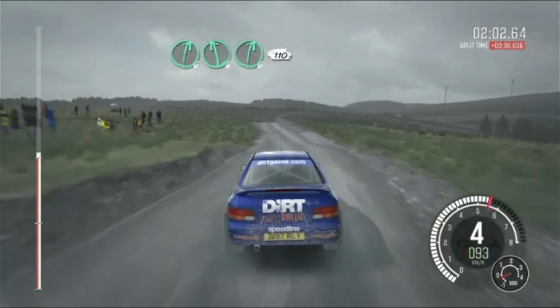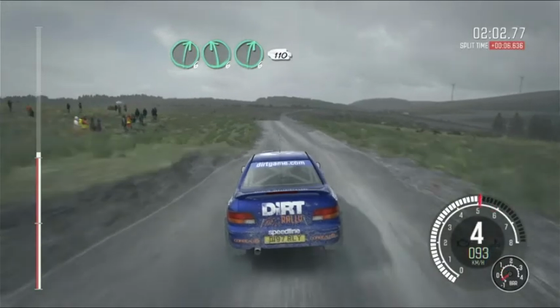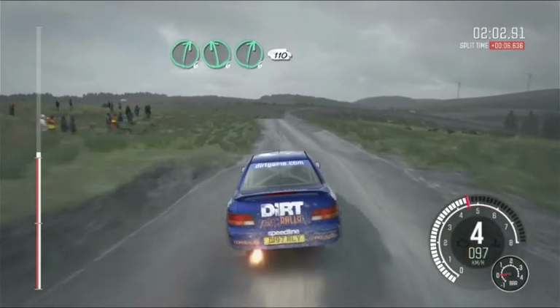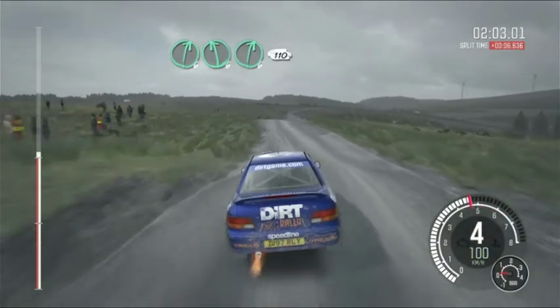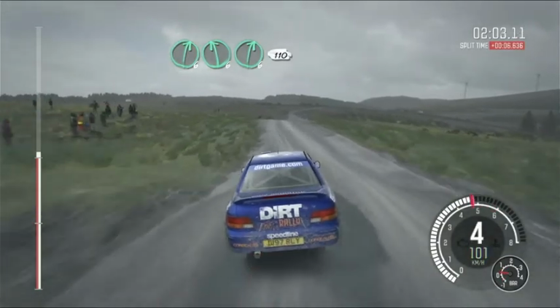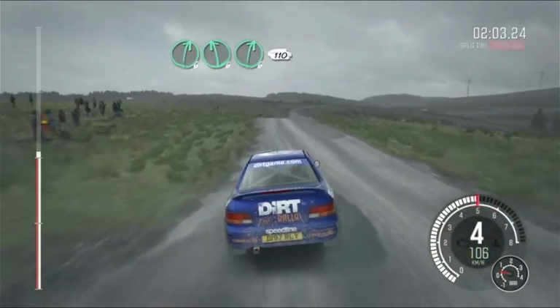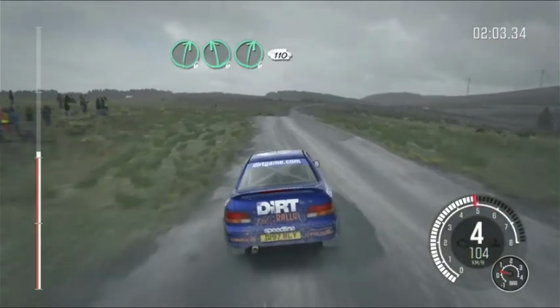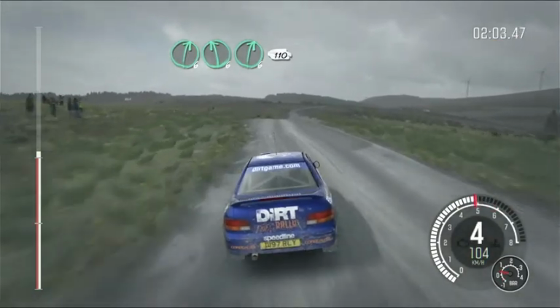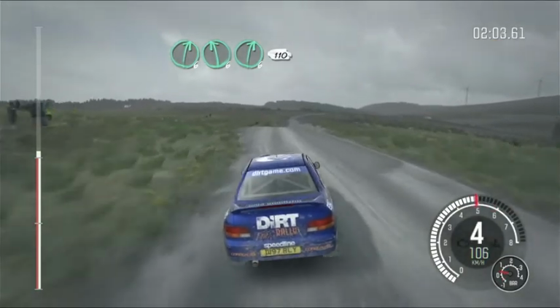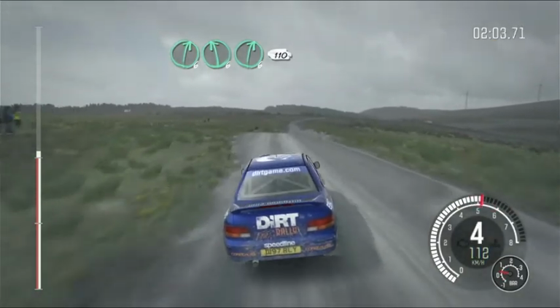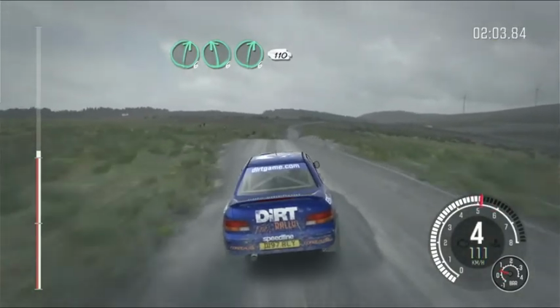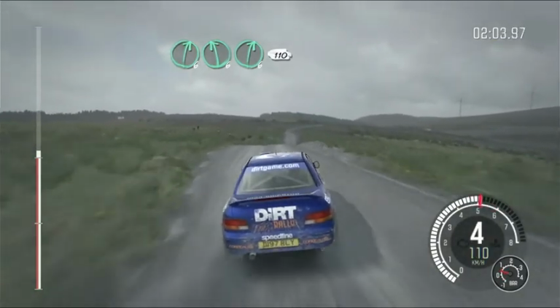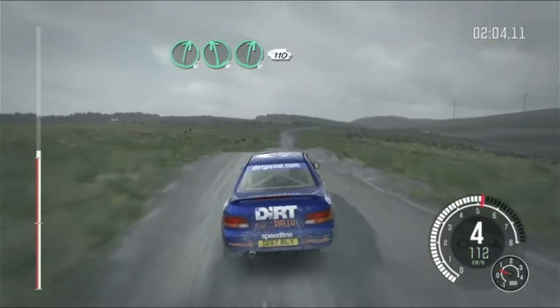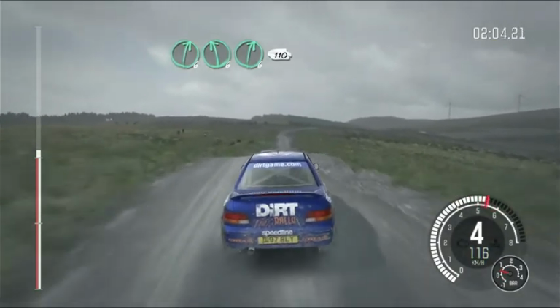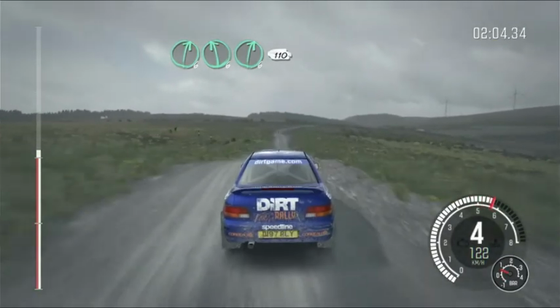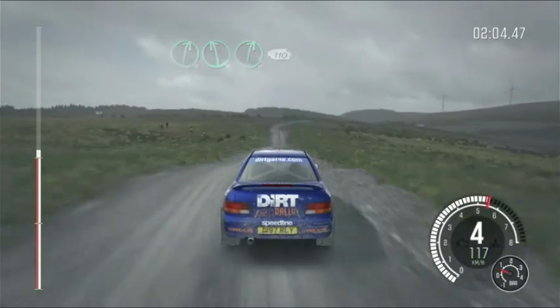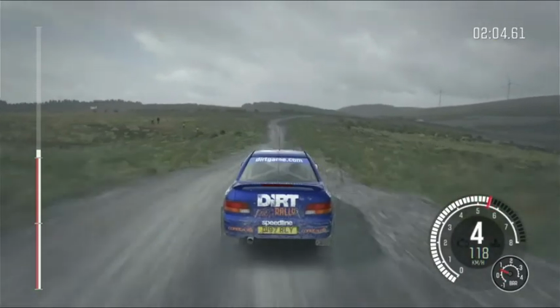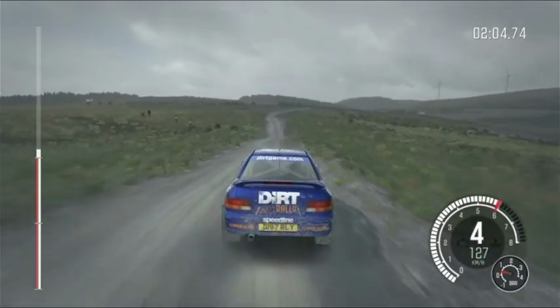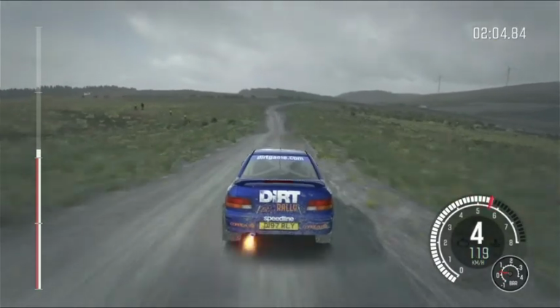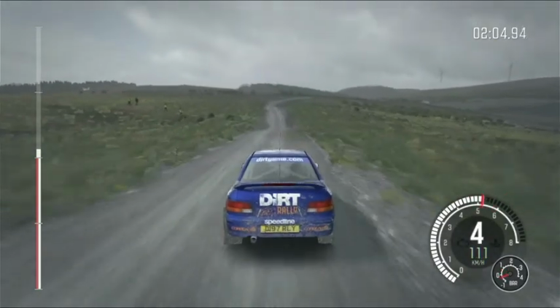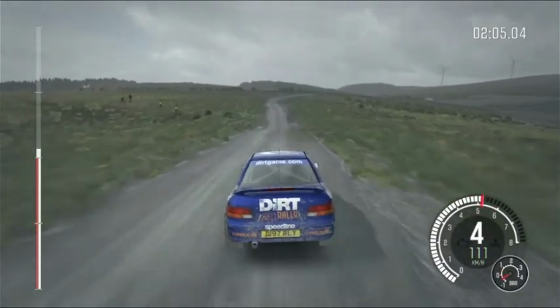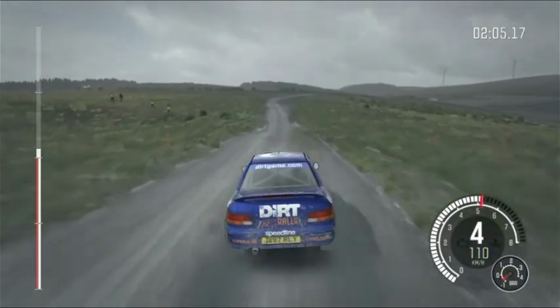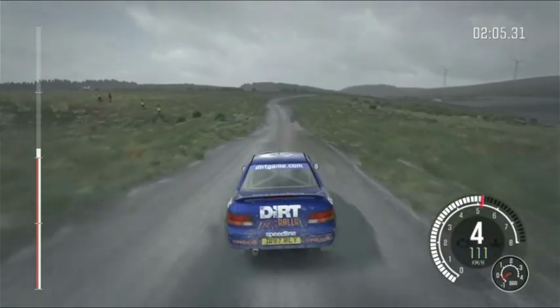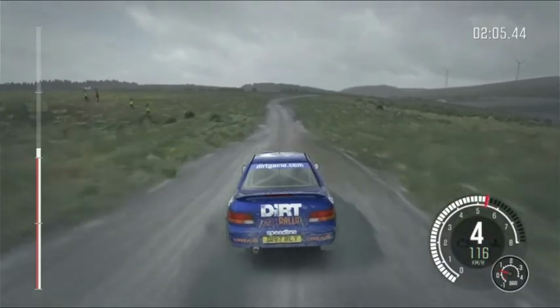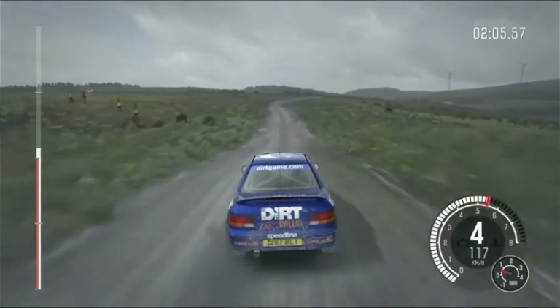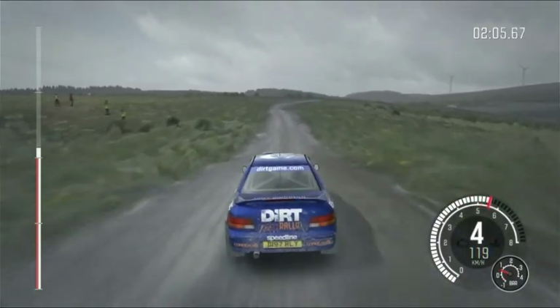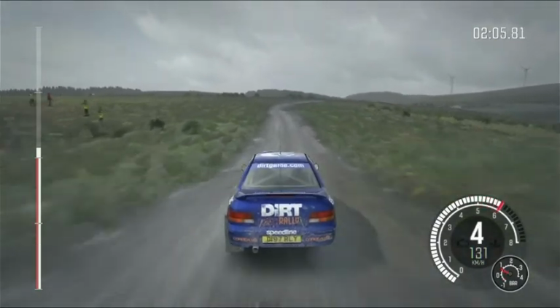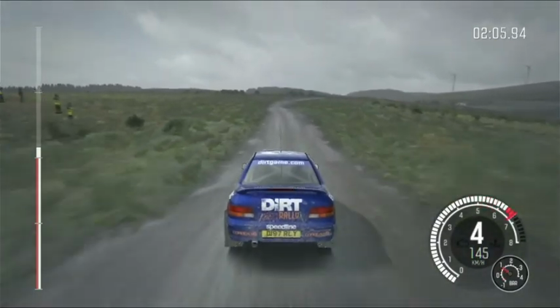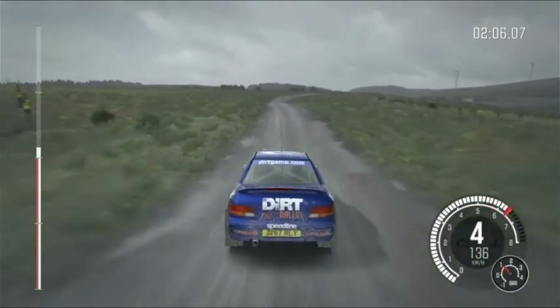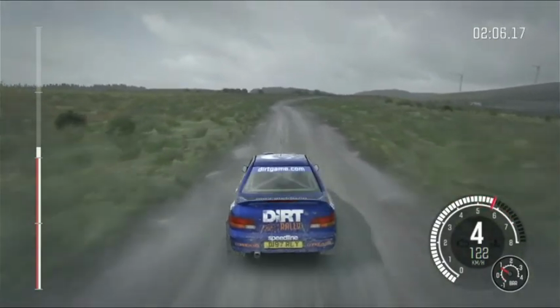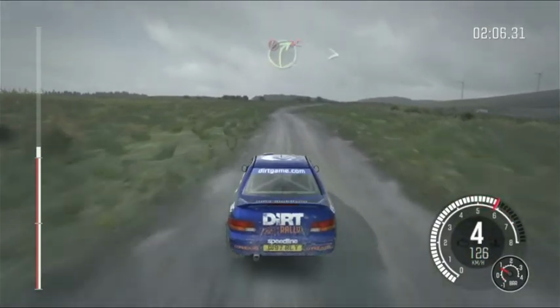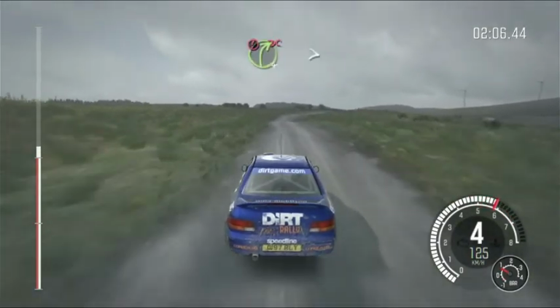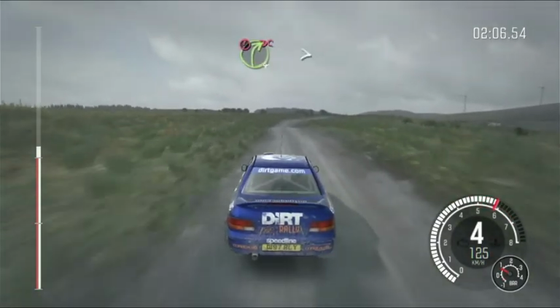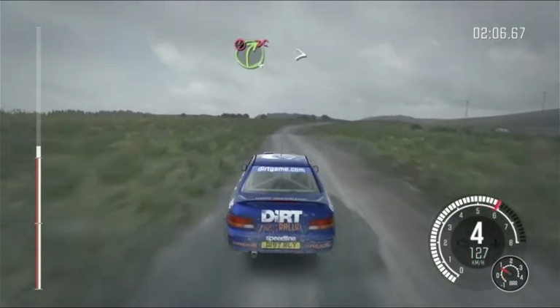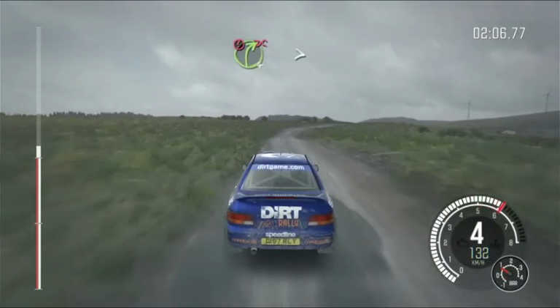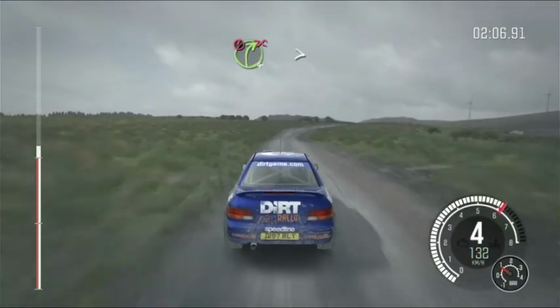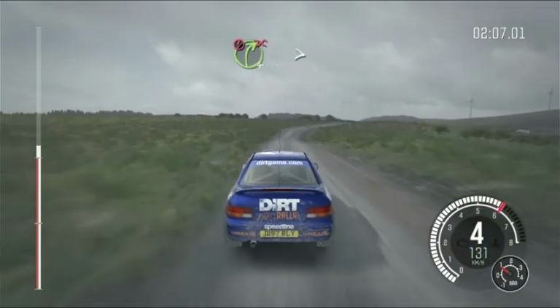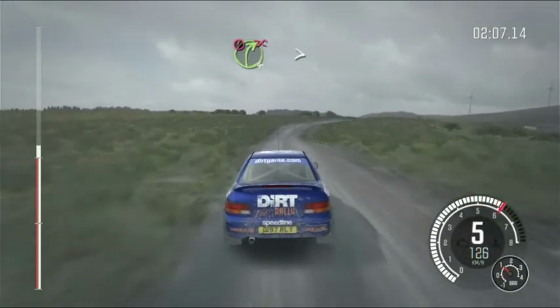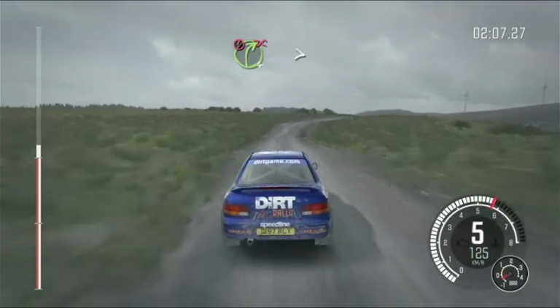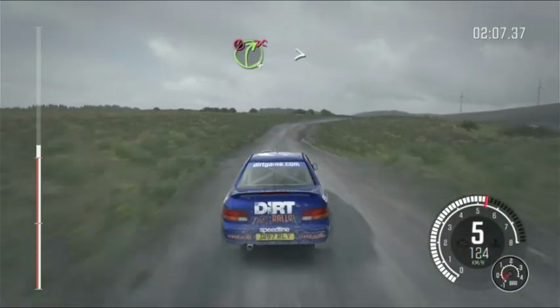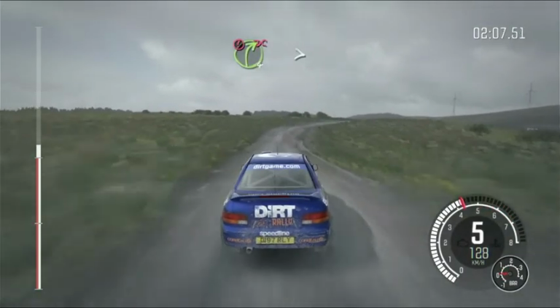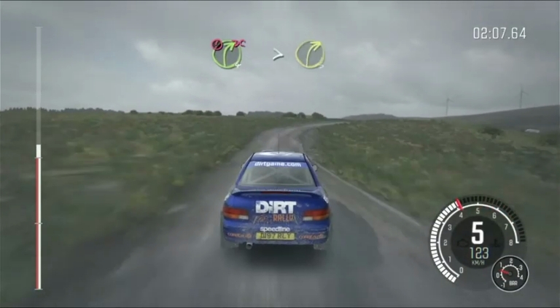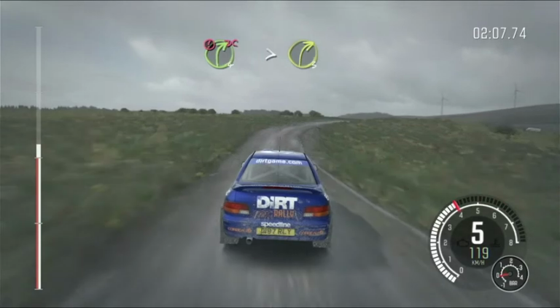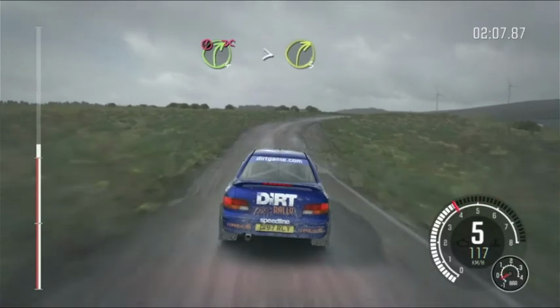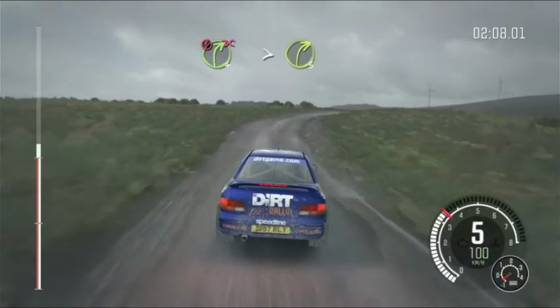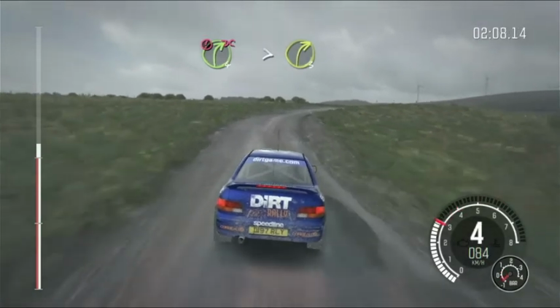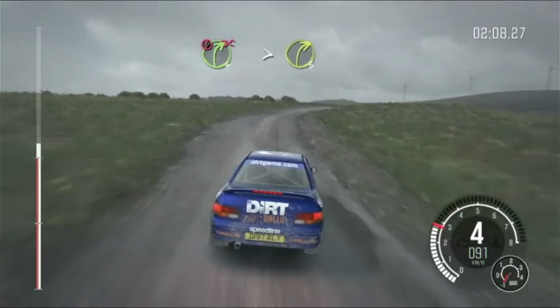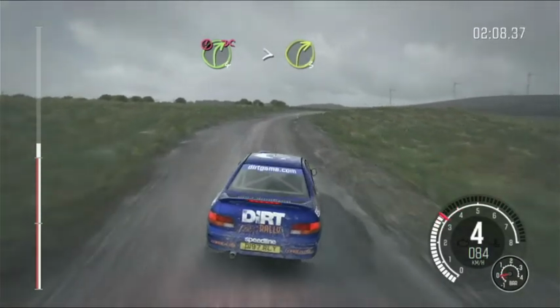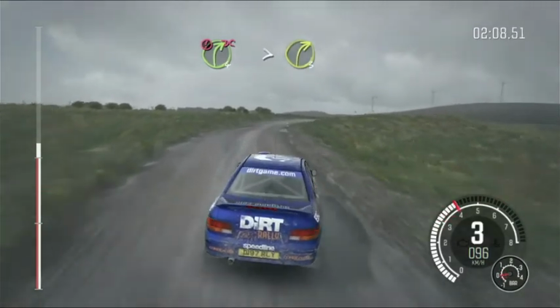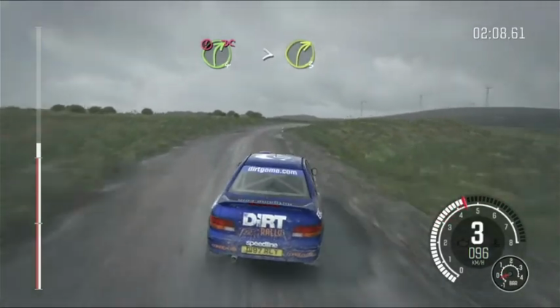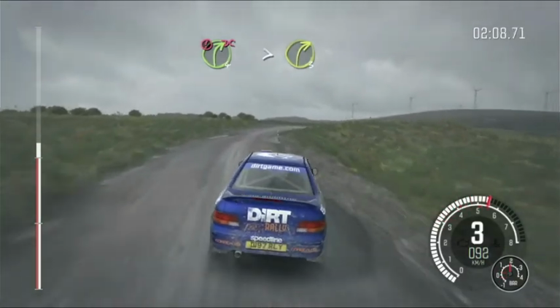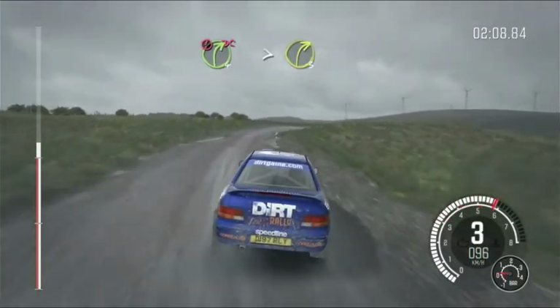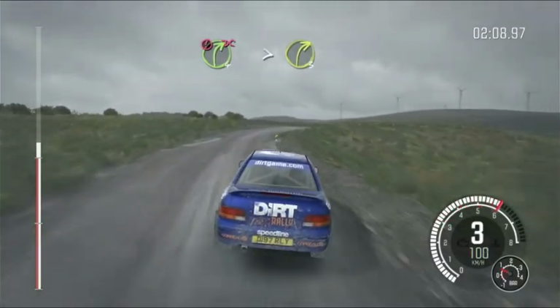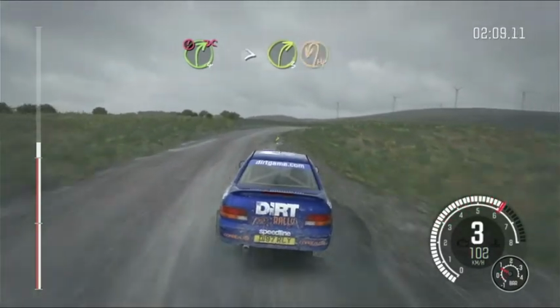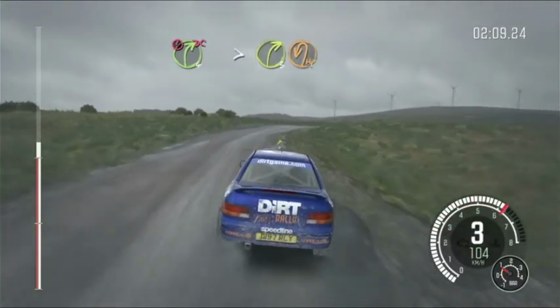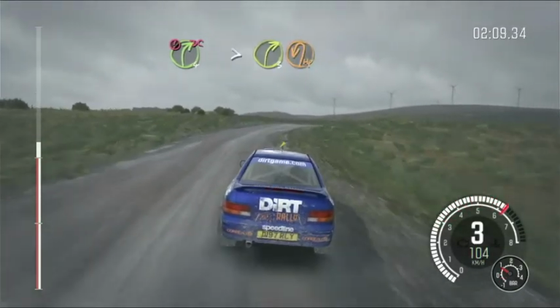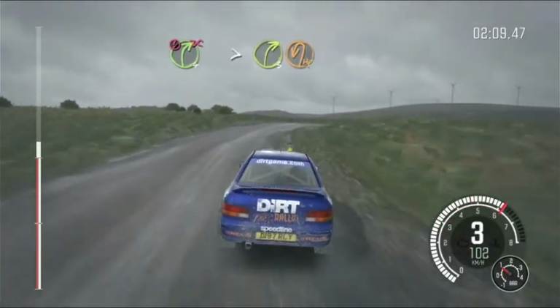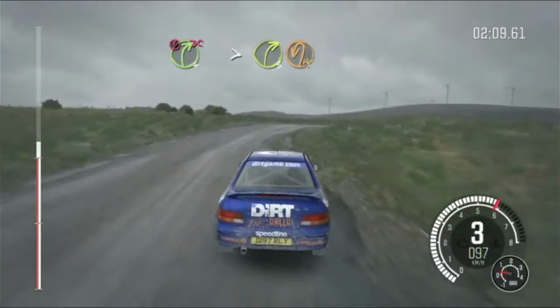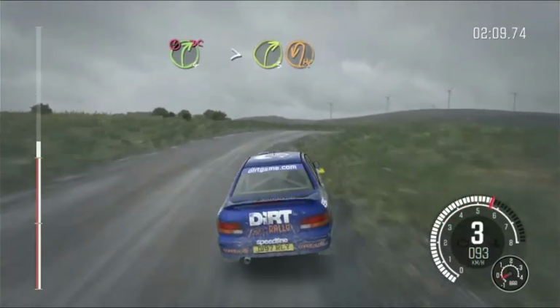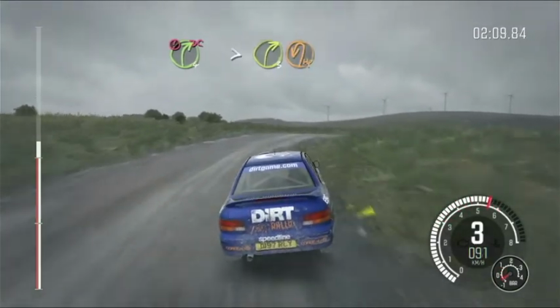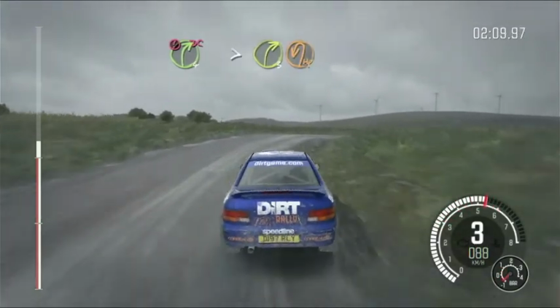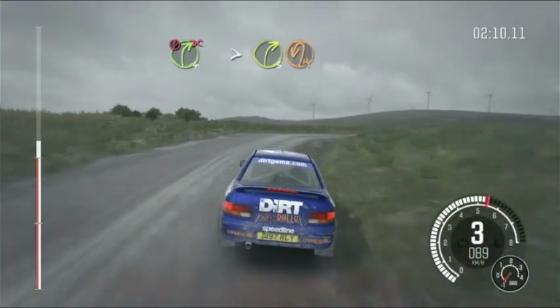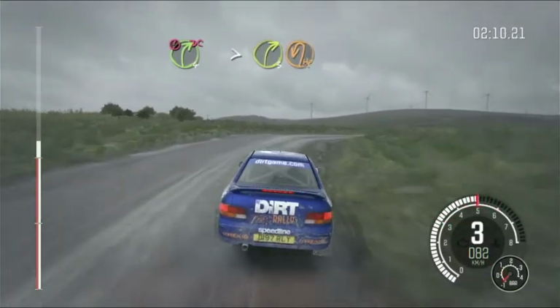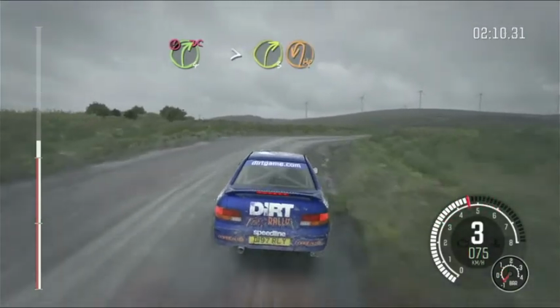110 through dip. Caution right 4, long, don't cut. Tightens to 3, over crest. Immediate turn, hairpin left.